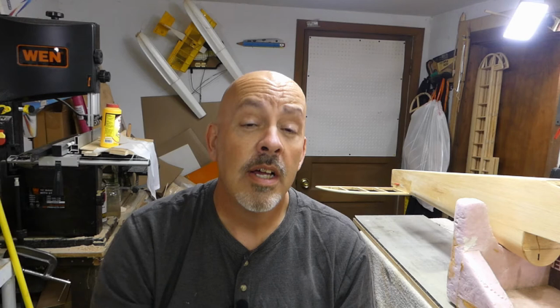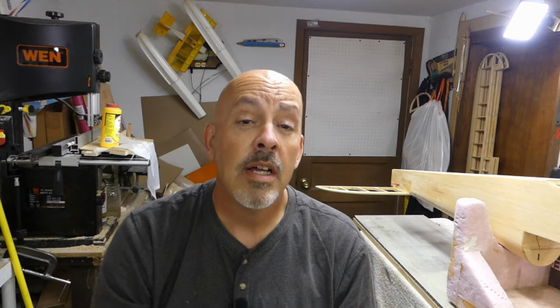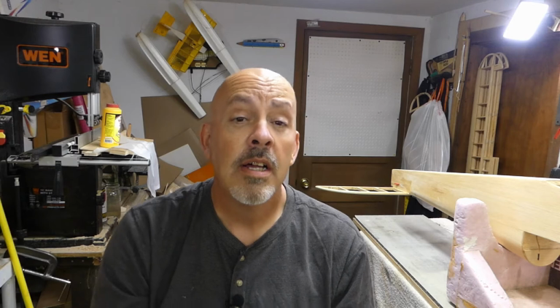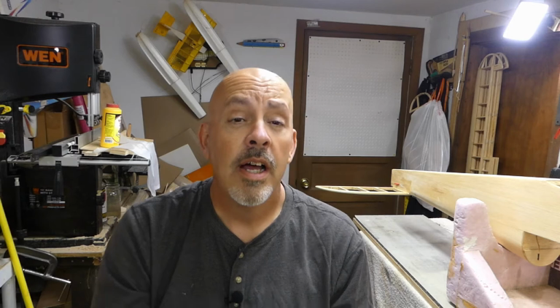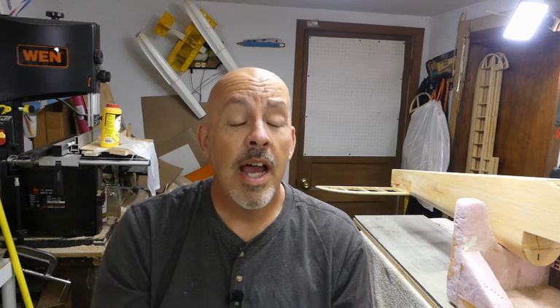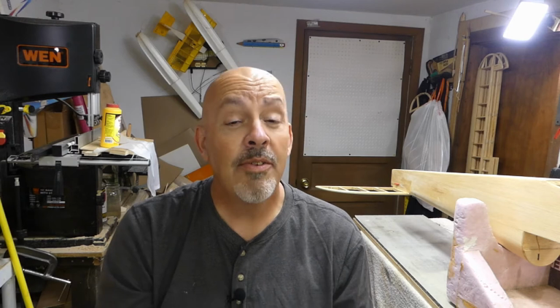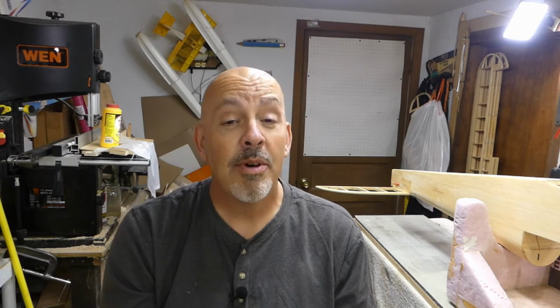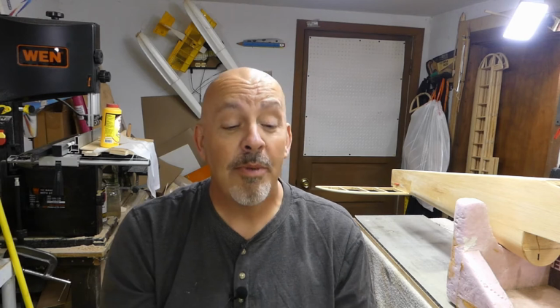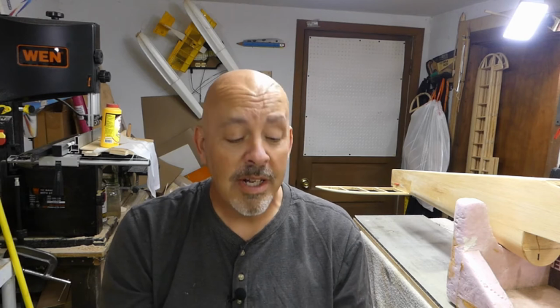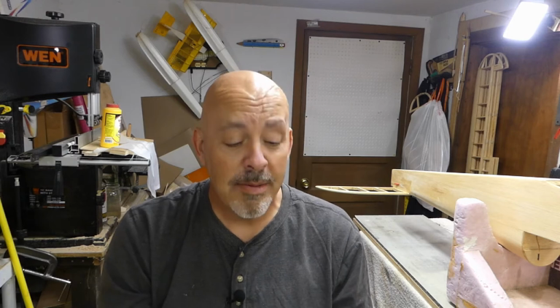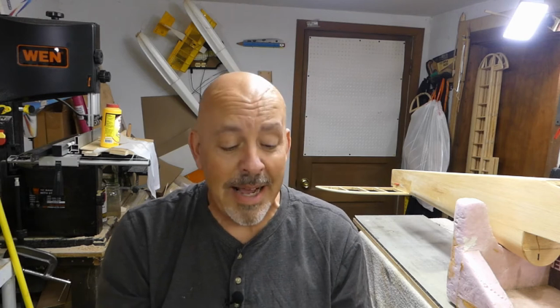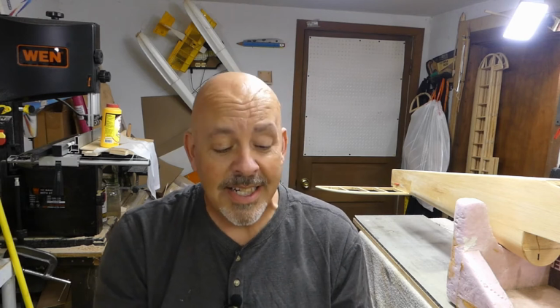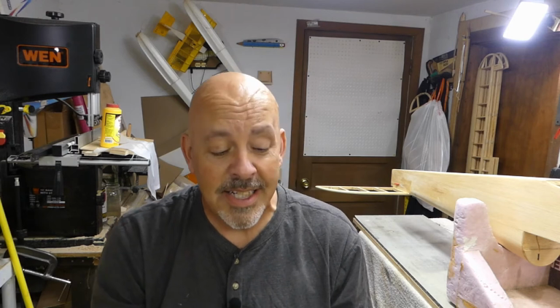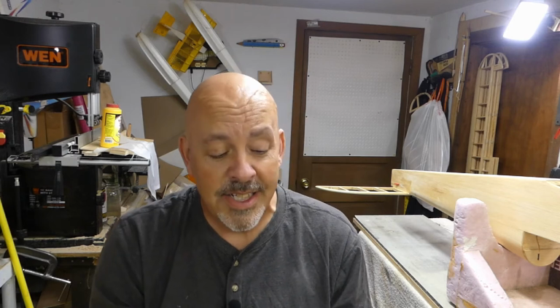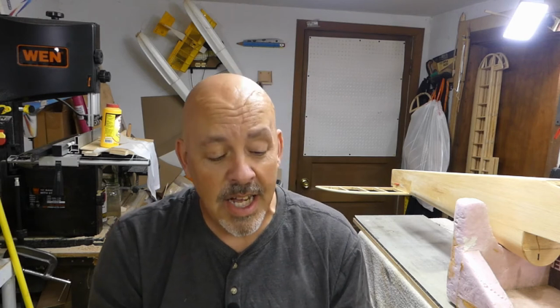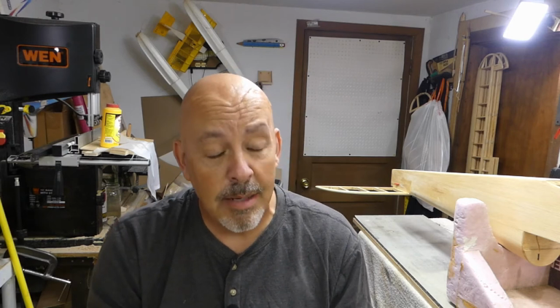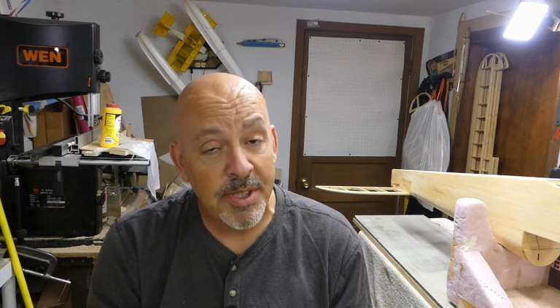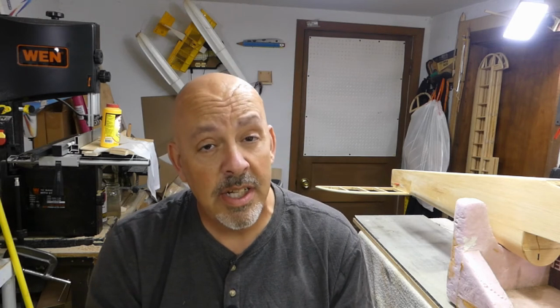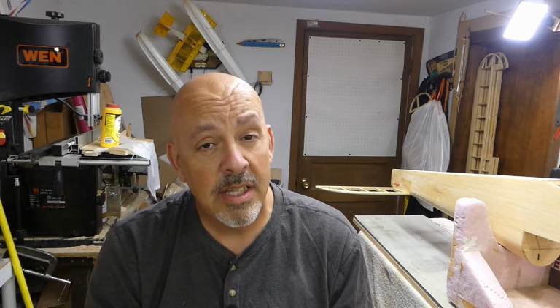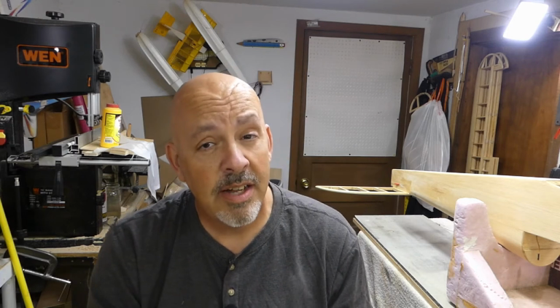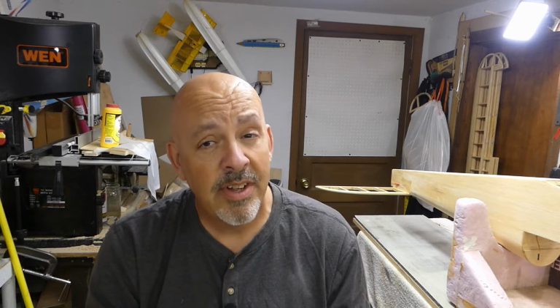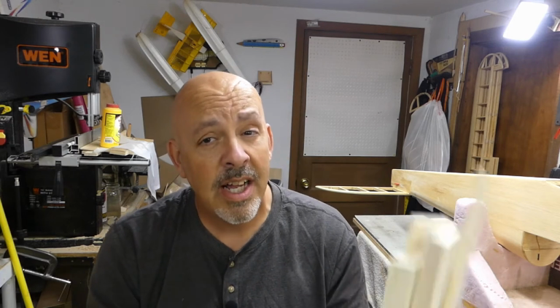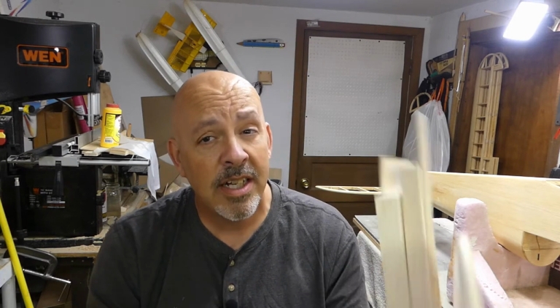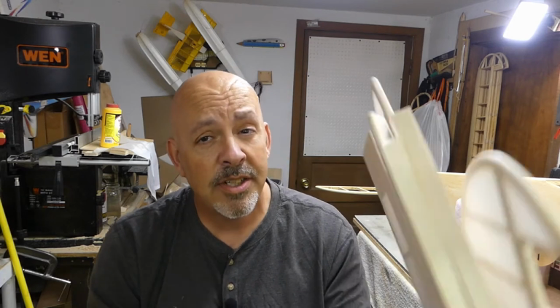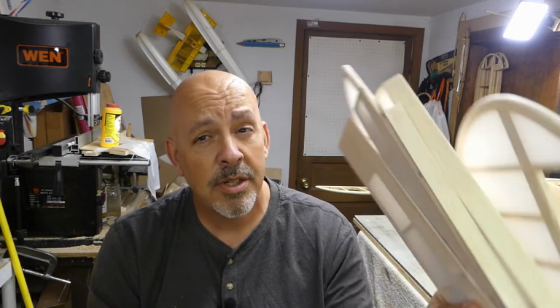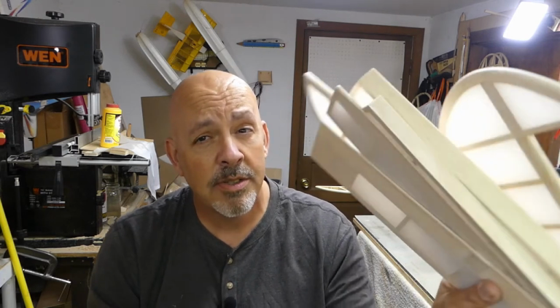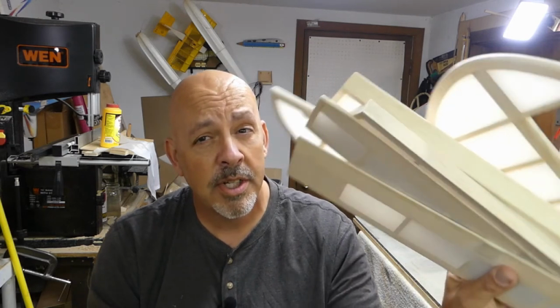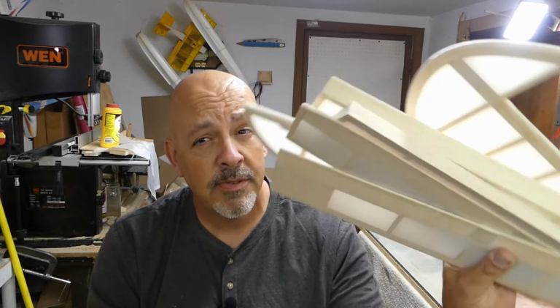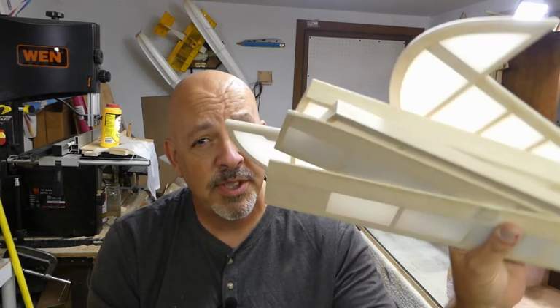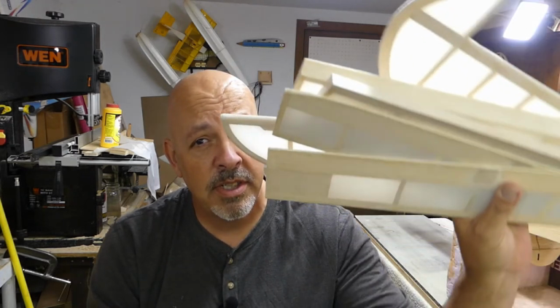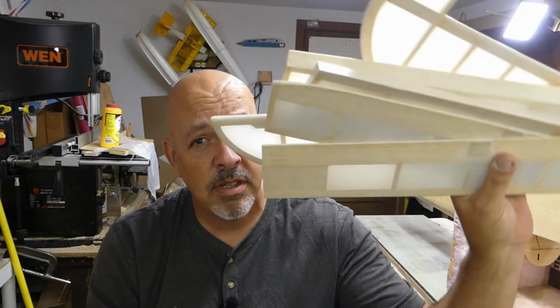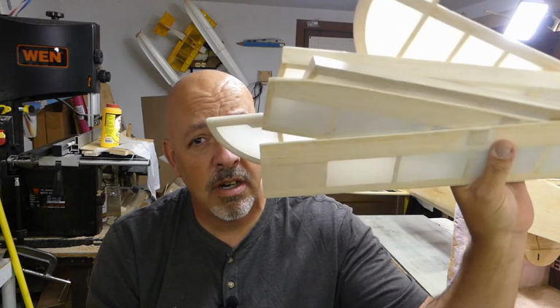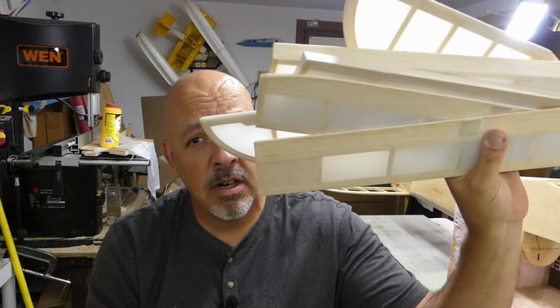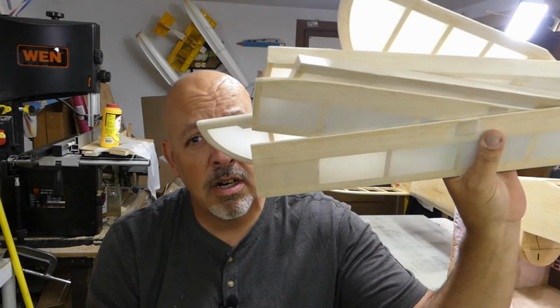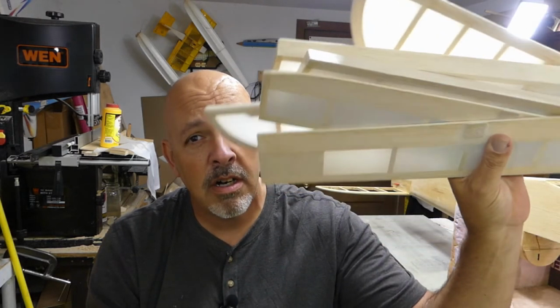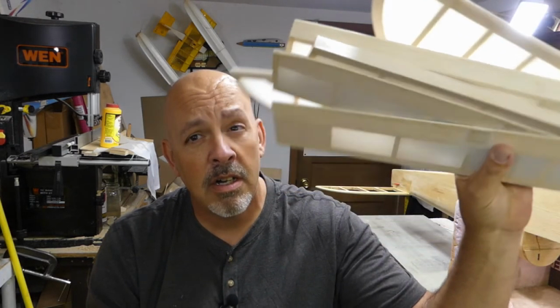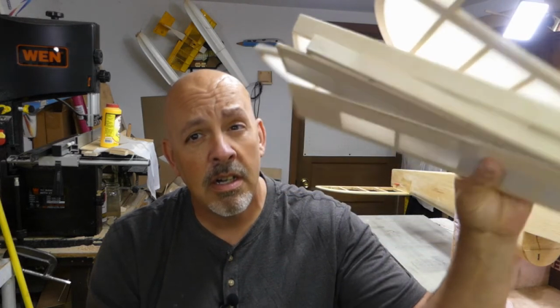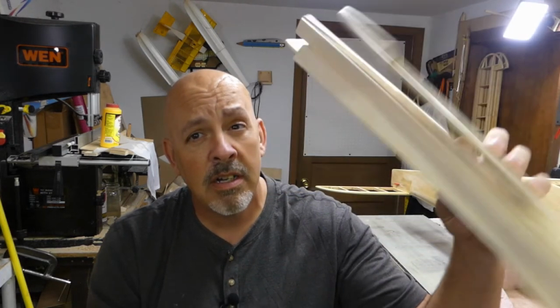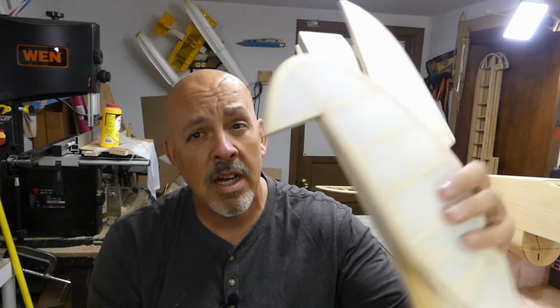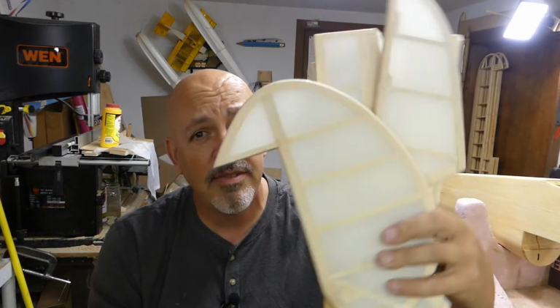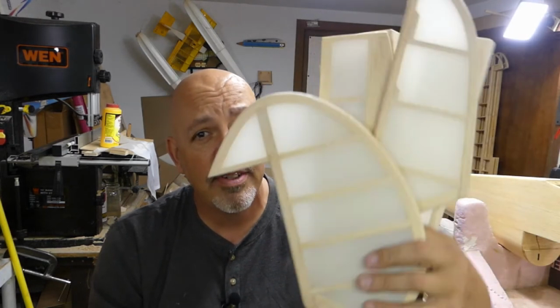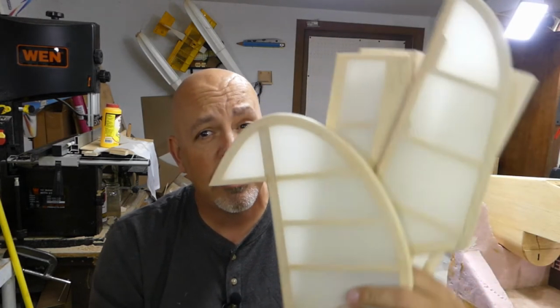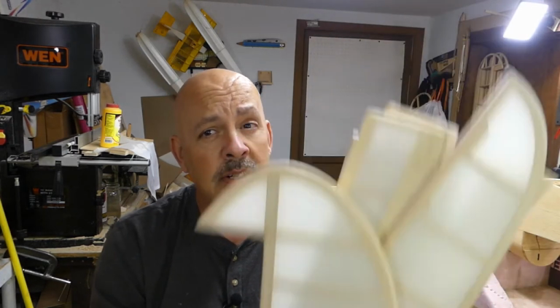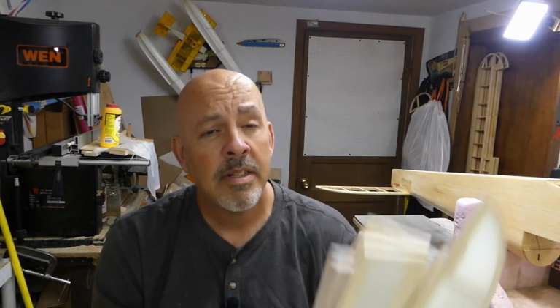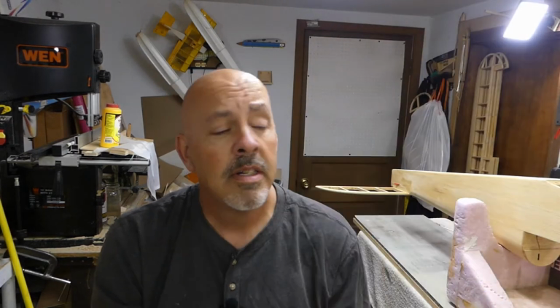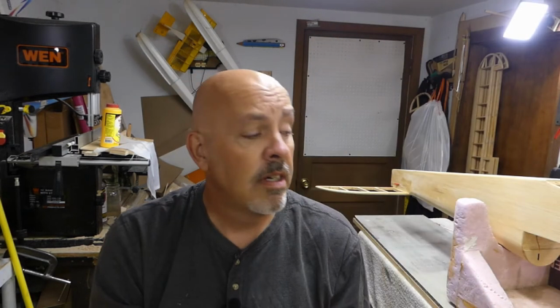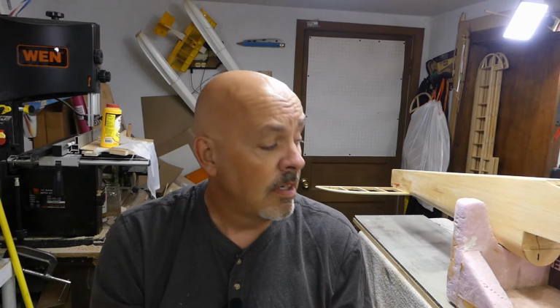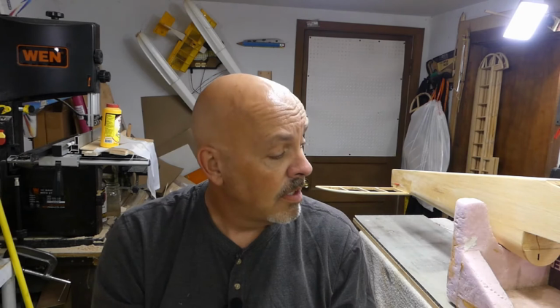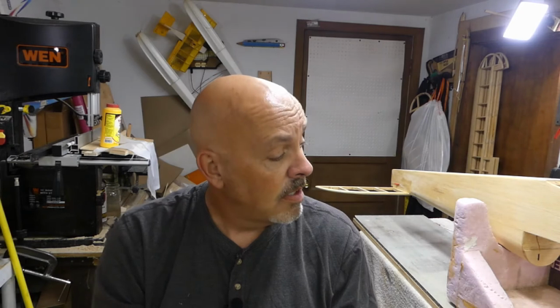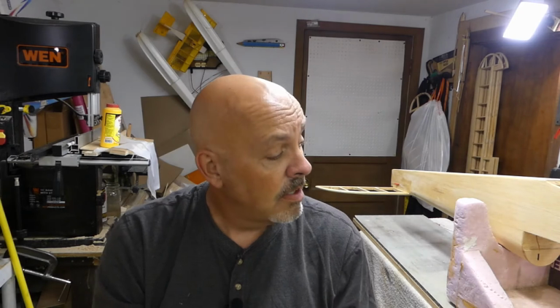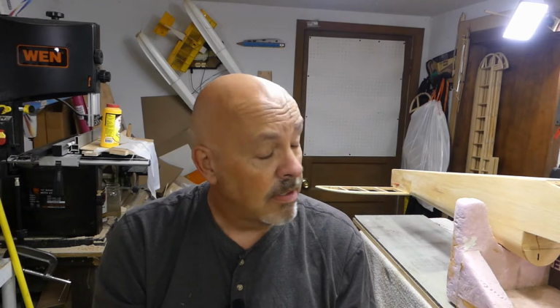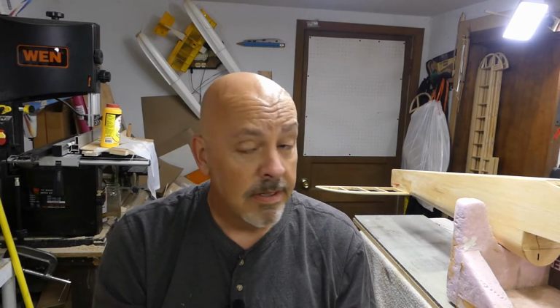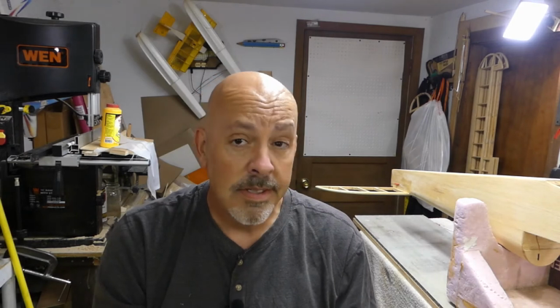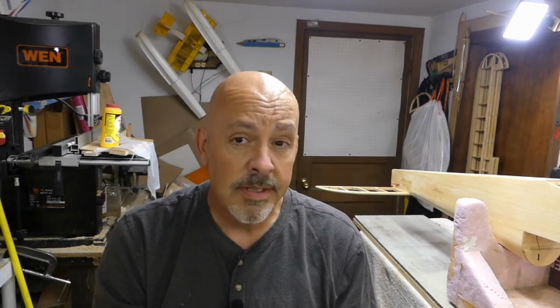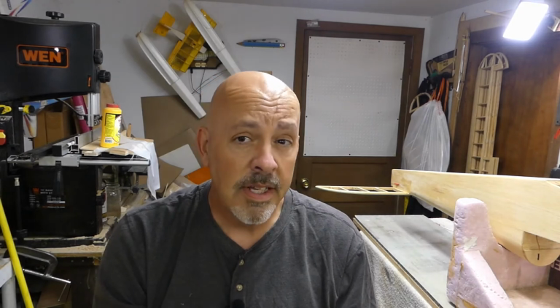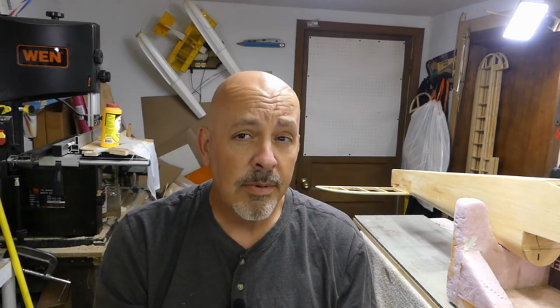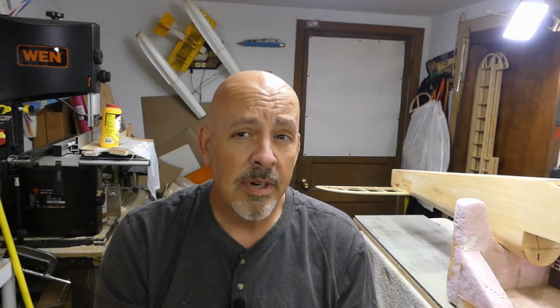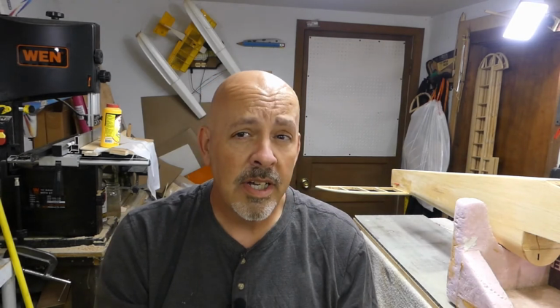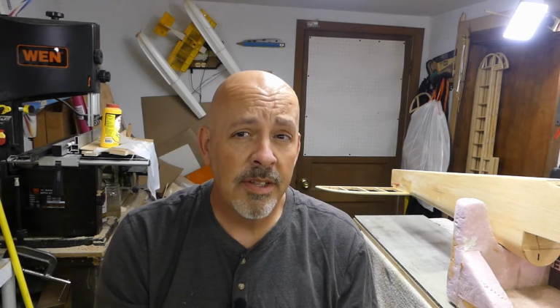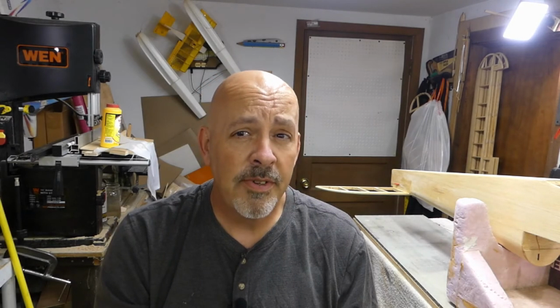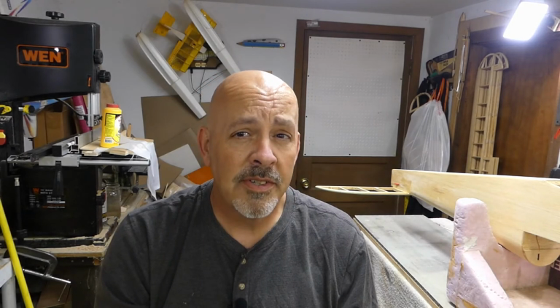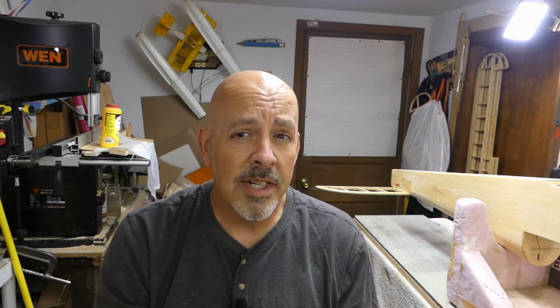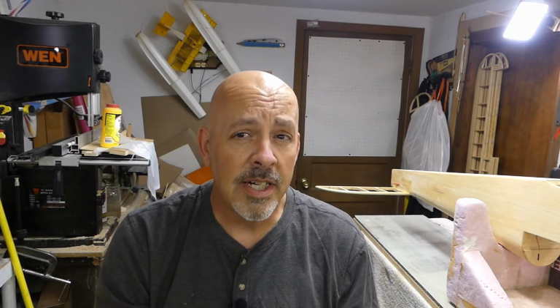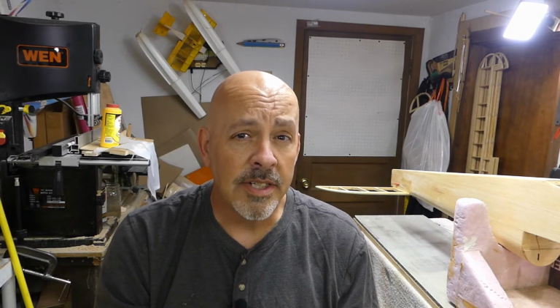Hey everyone, welcome back to the shop. Seeing that I've got control surfaces all covered, let's get to work on the fuselage.